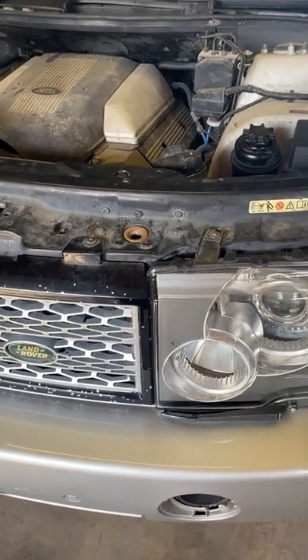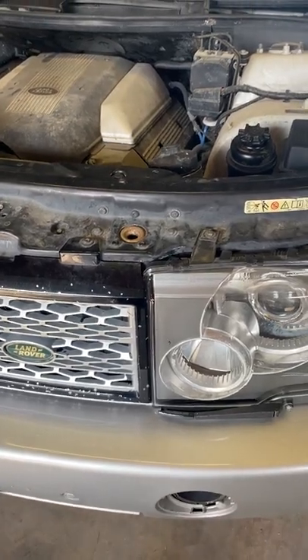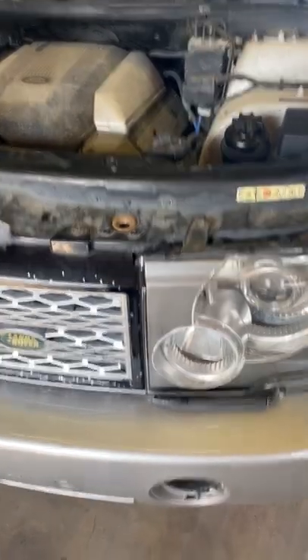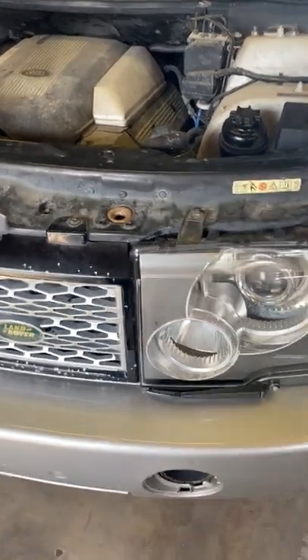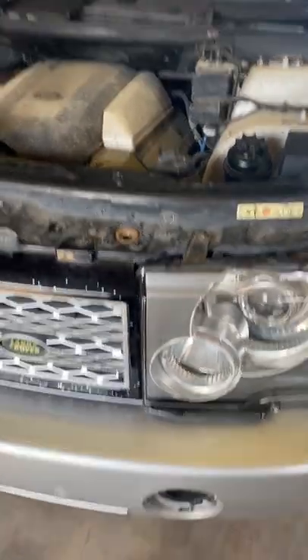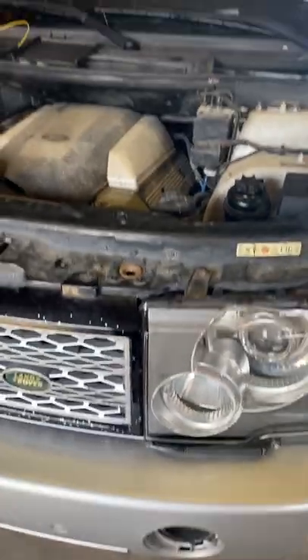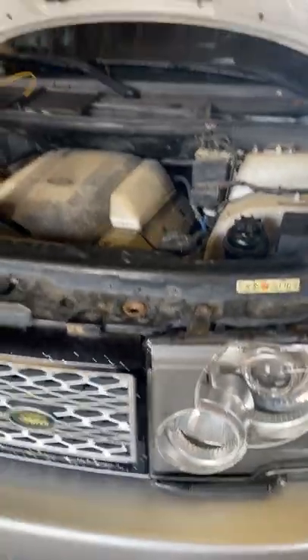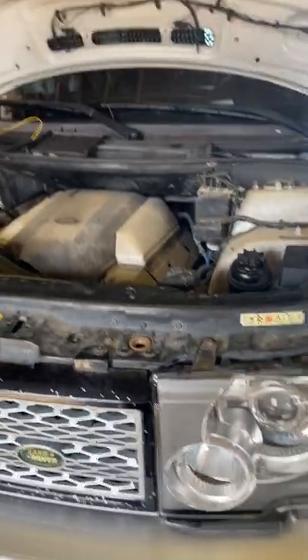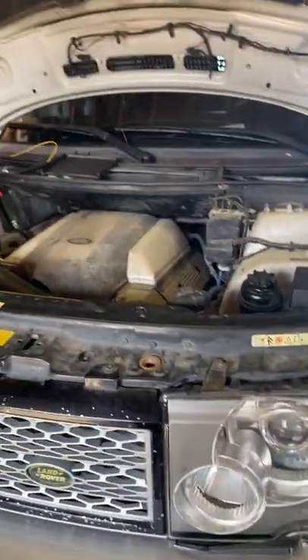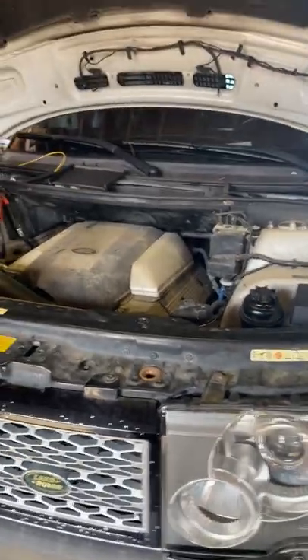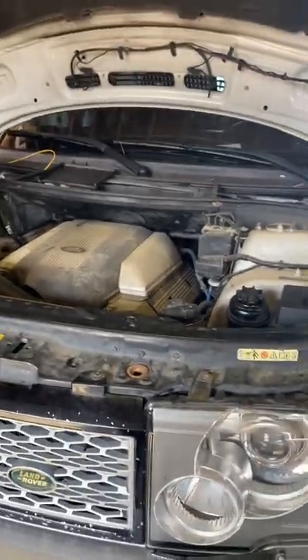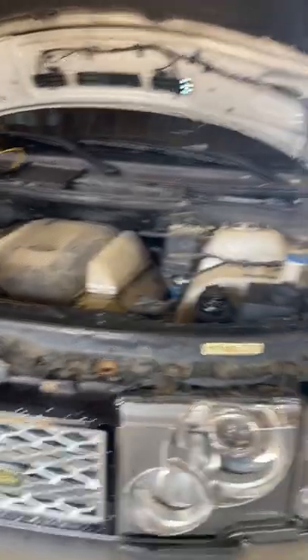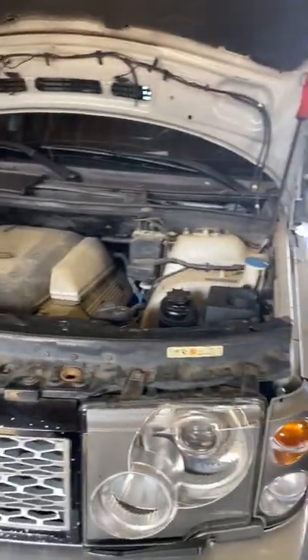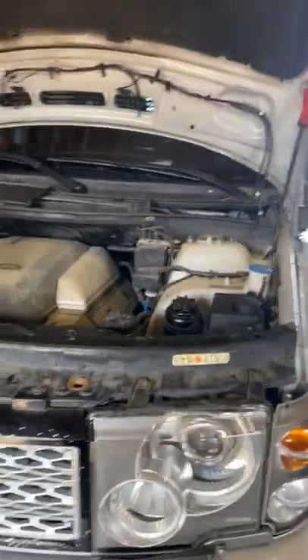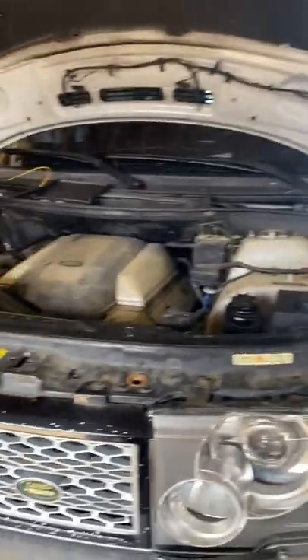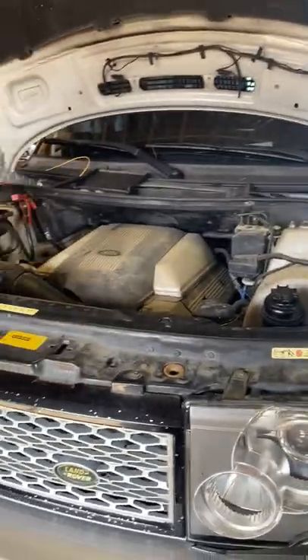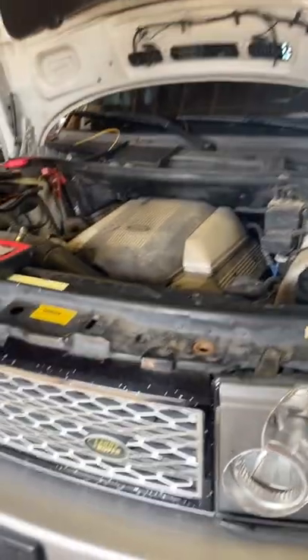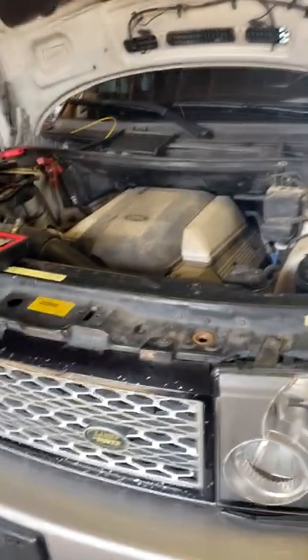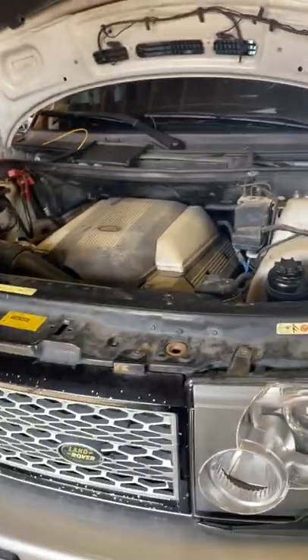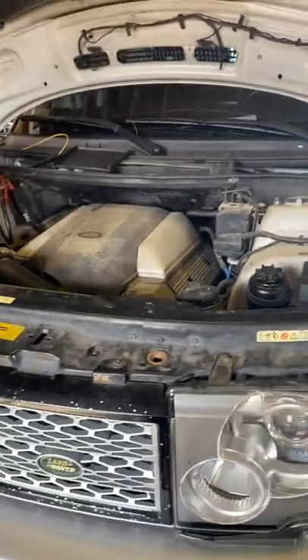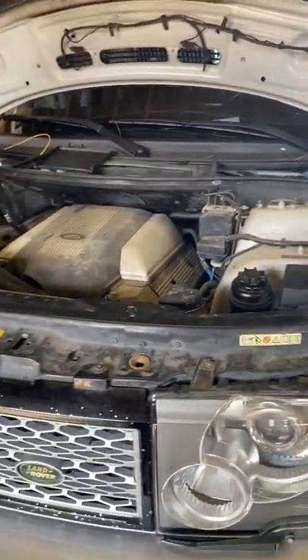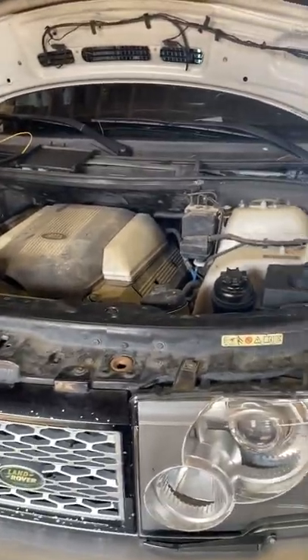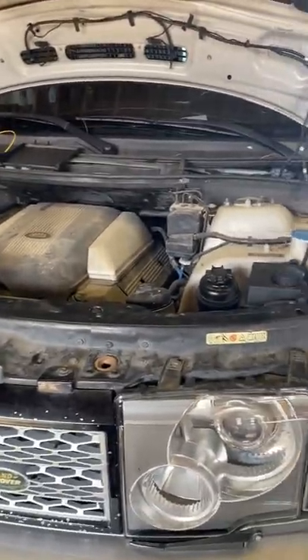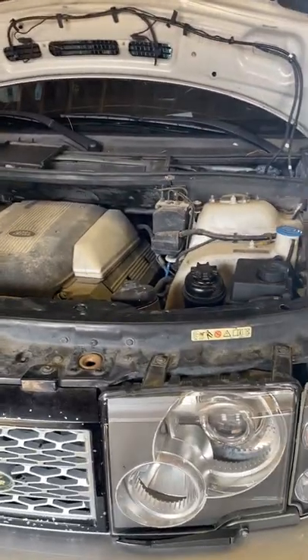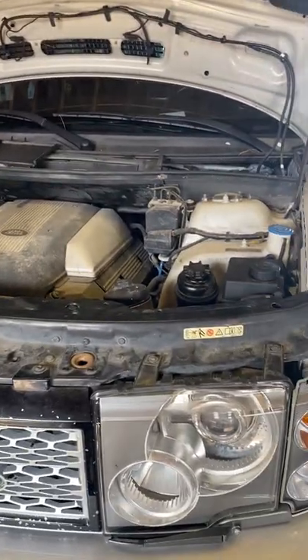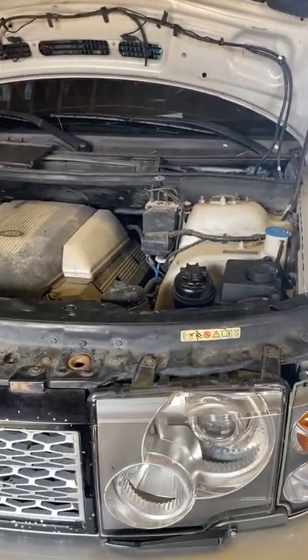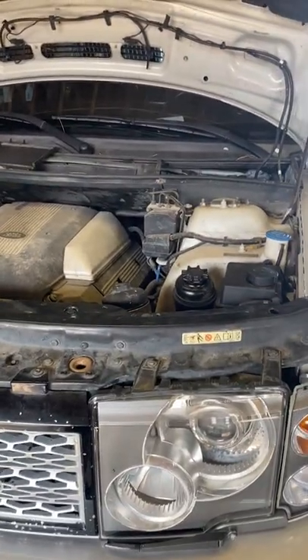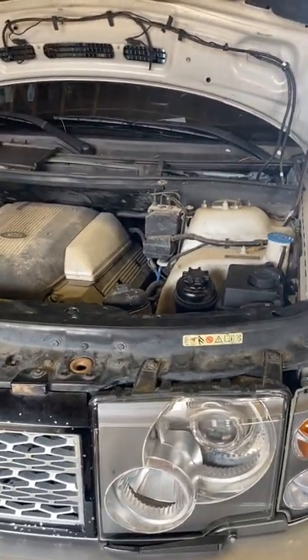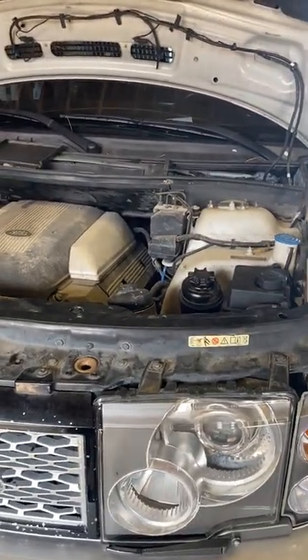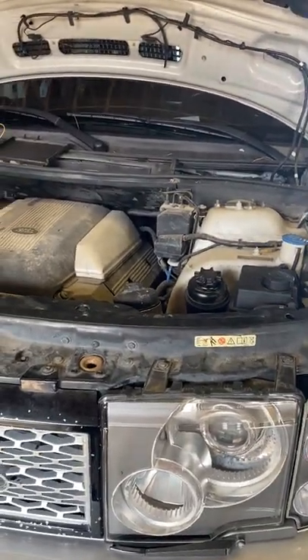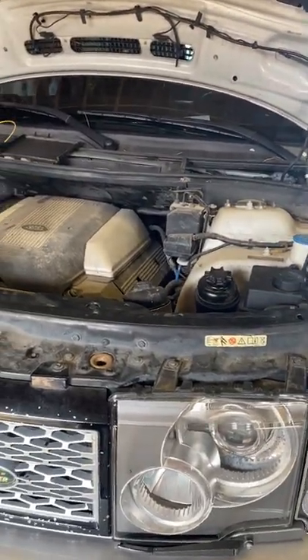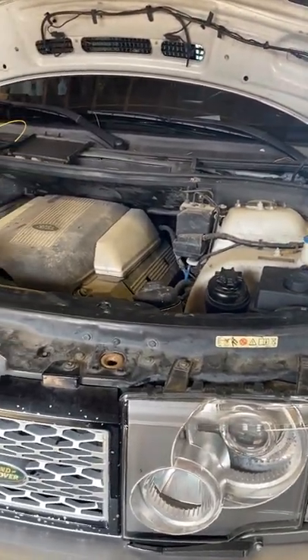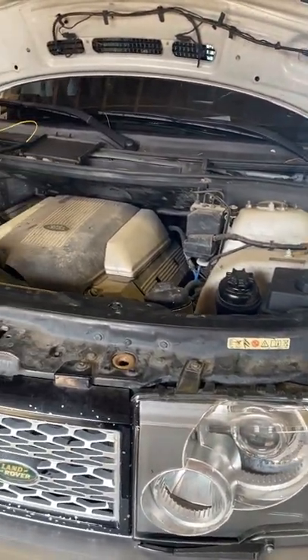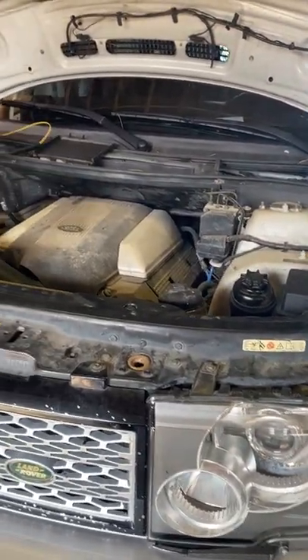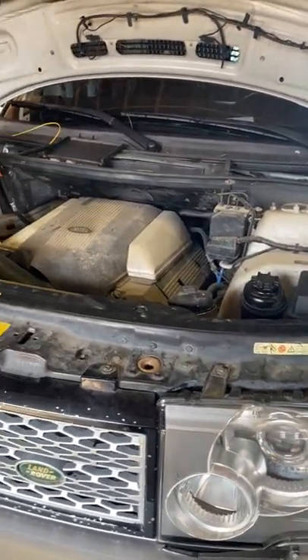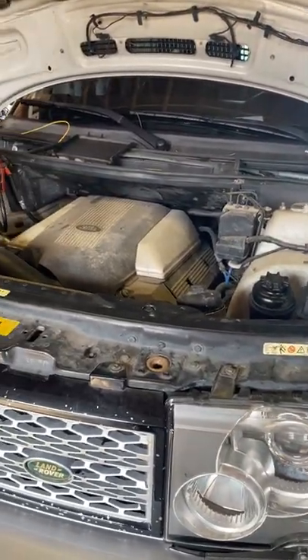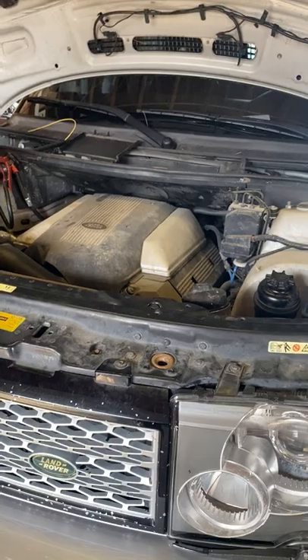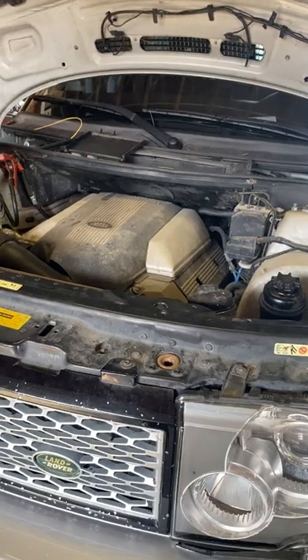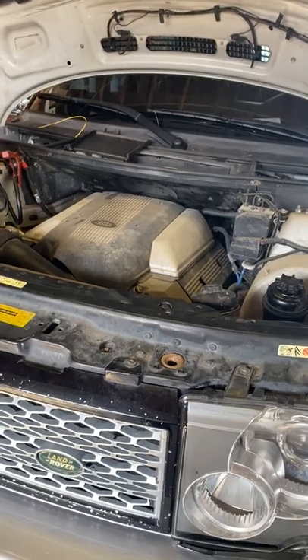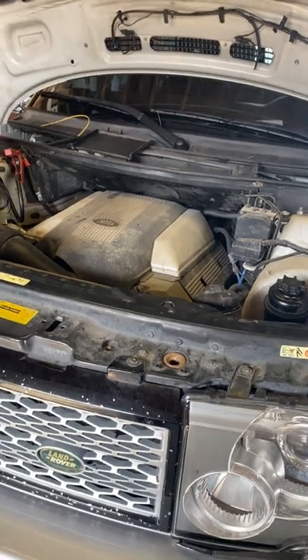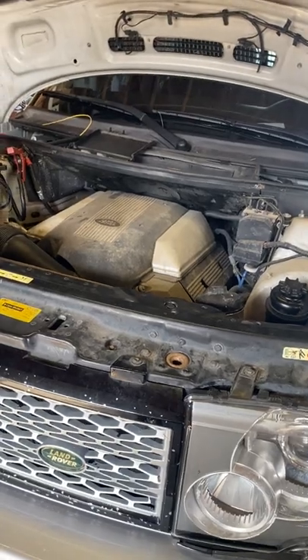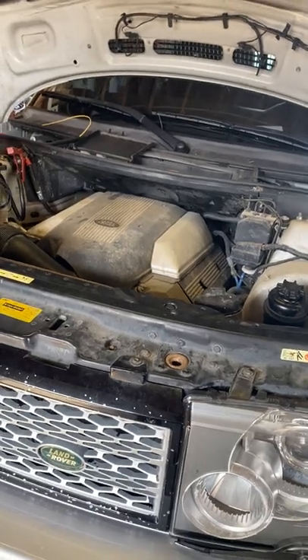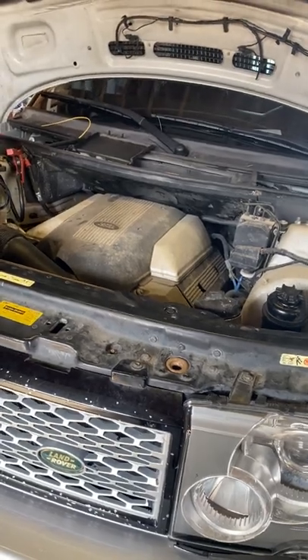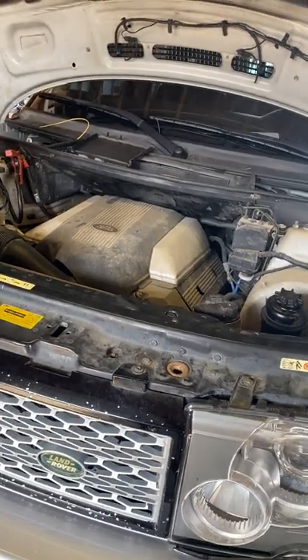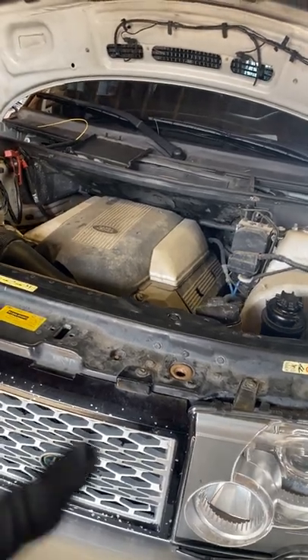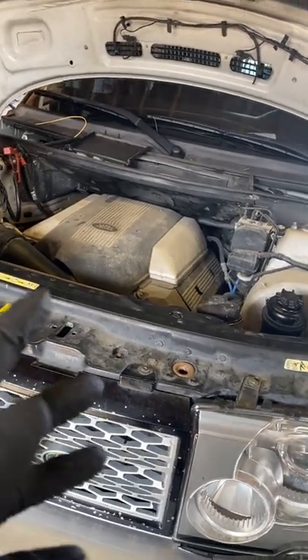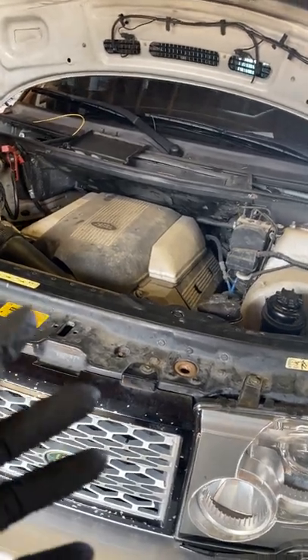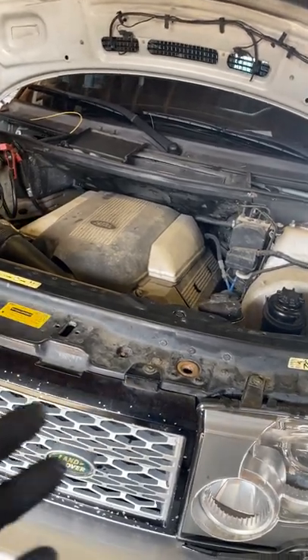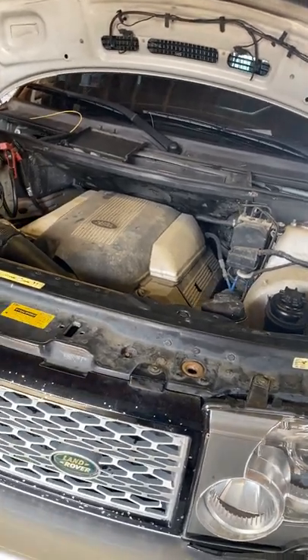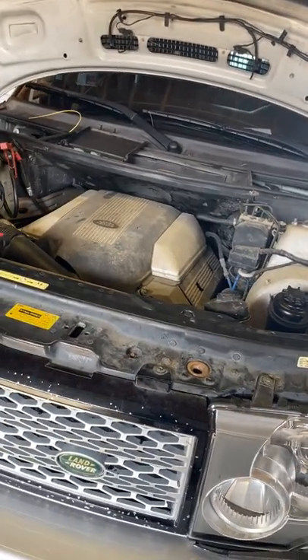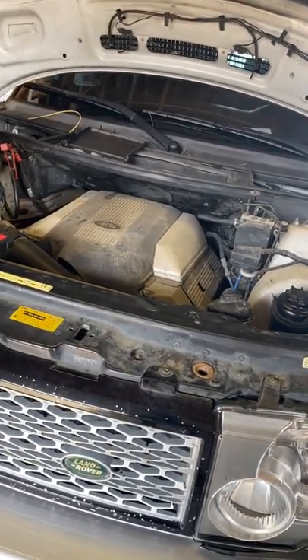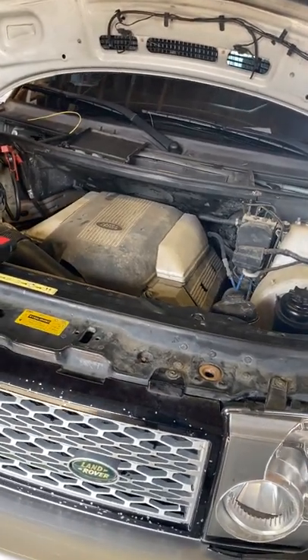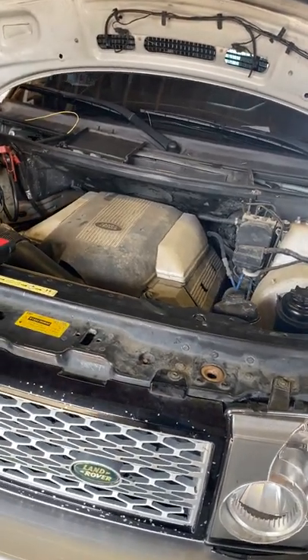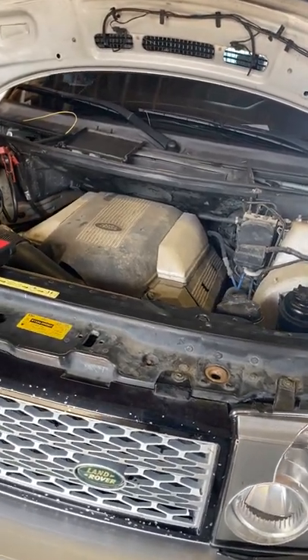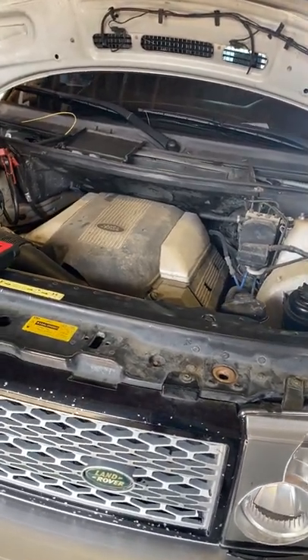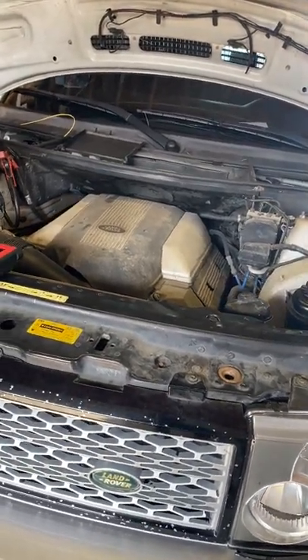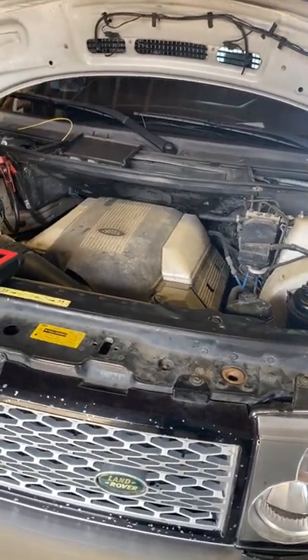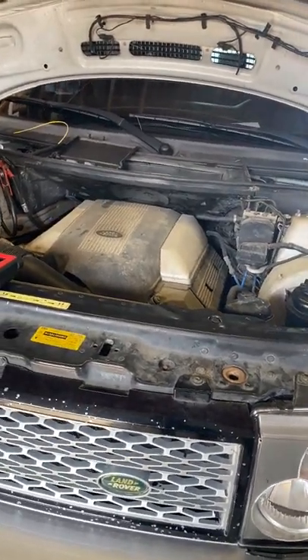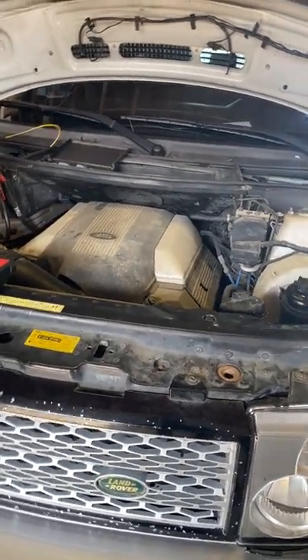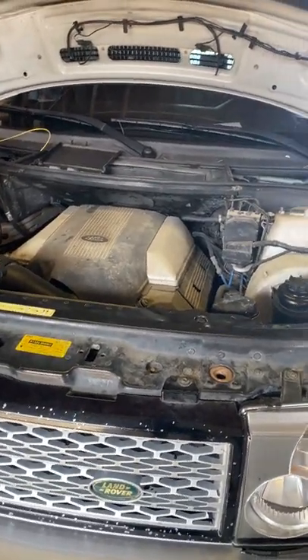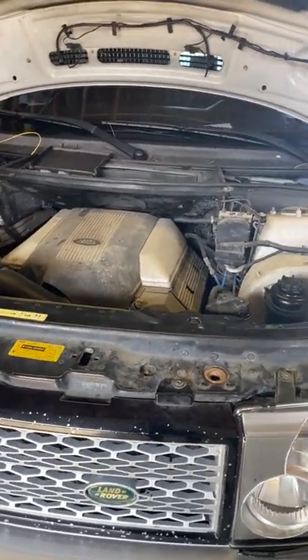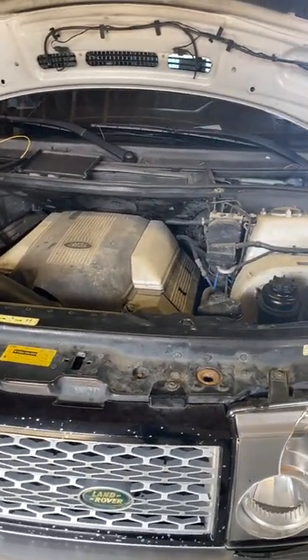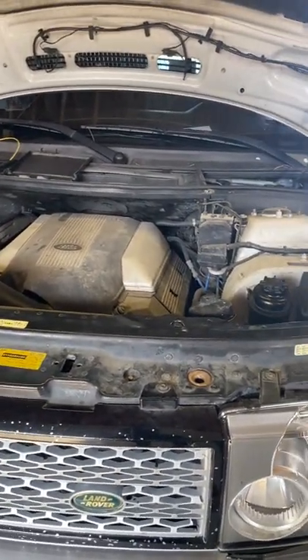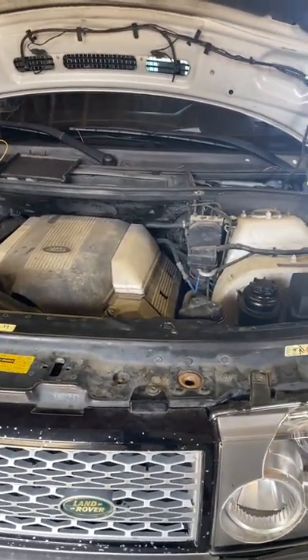Alright guys, I got this 2005 Land Rover Range Rover. It came in for a no crank, no start issue.